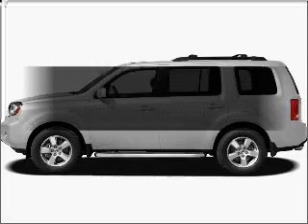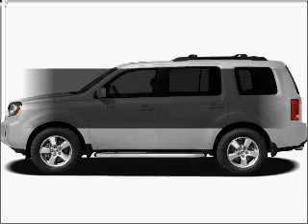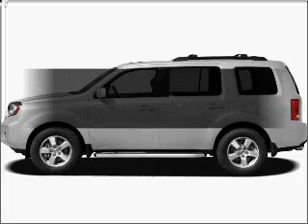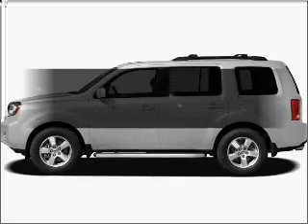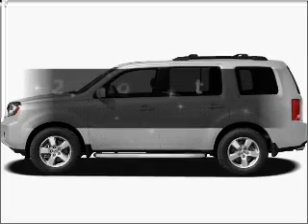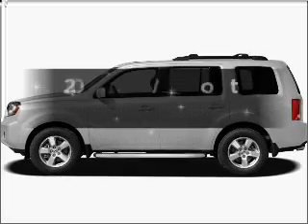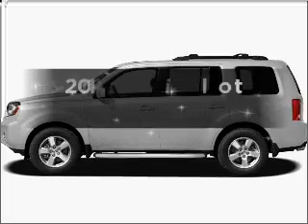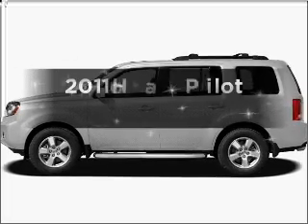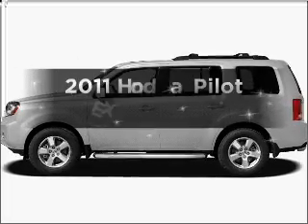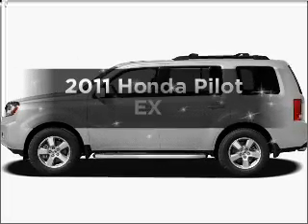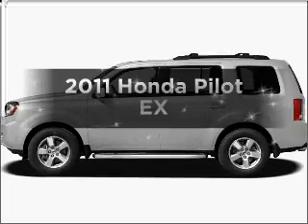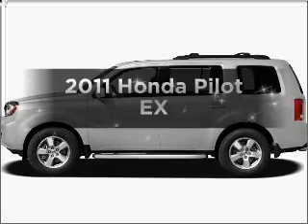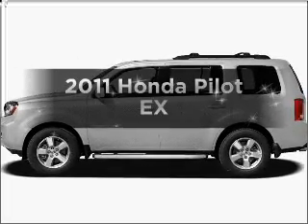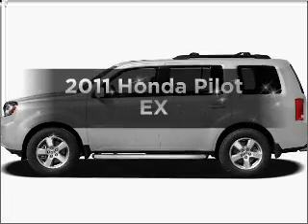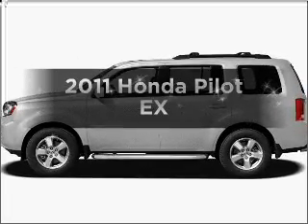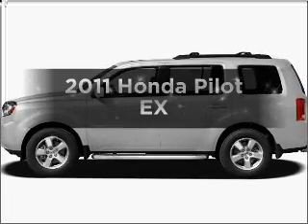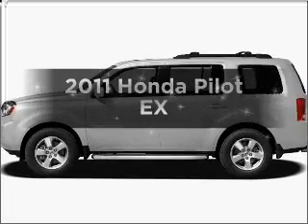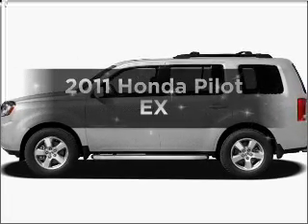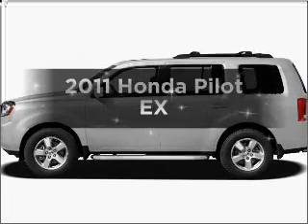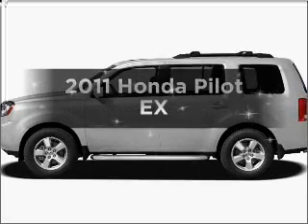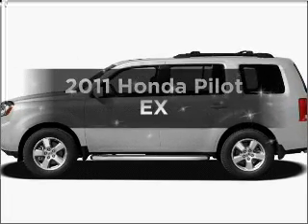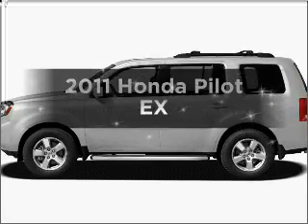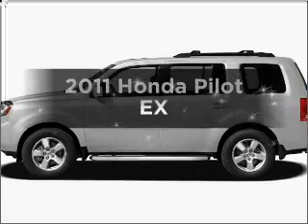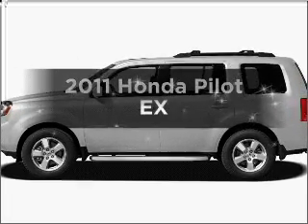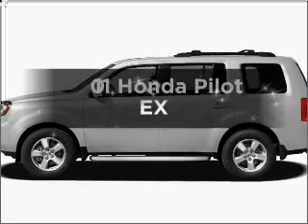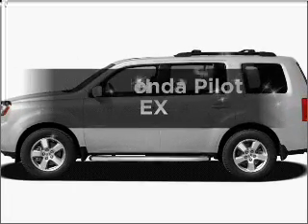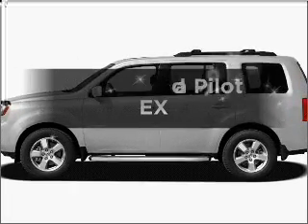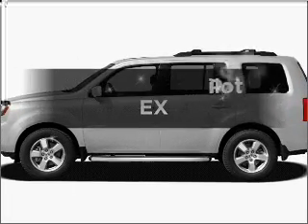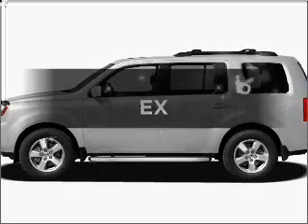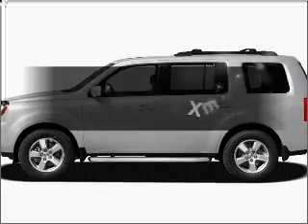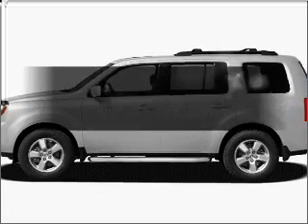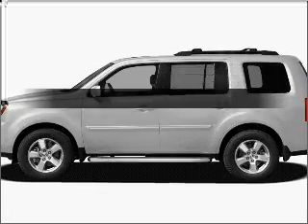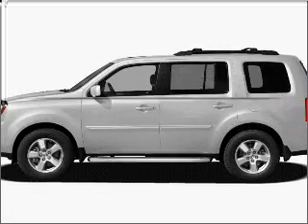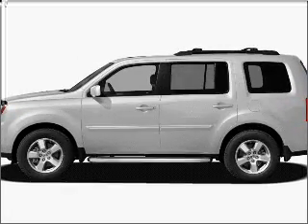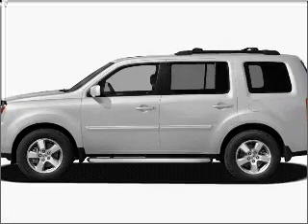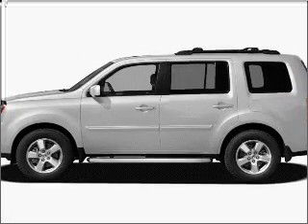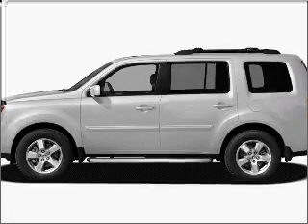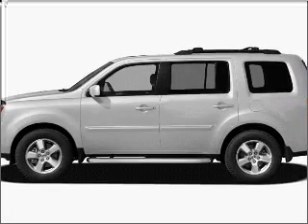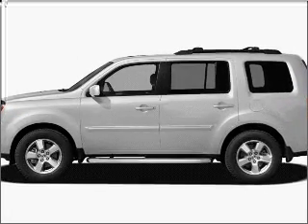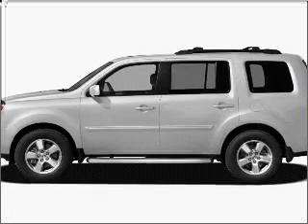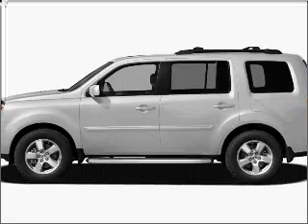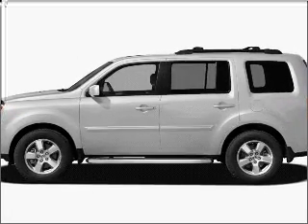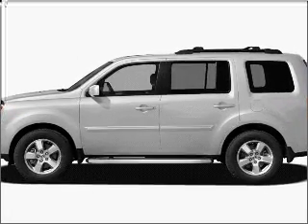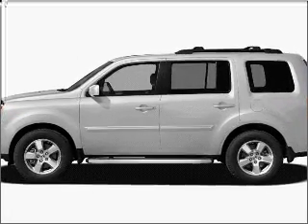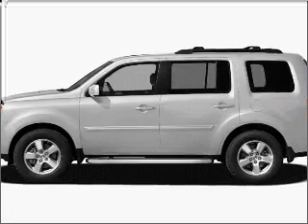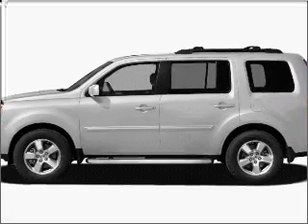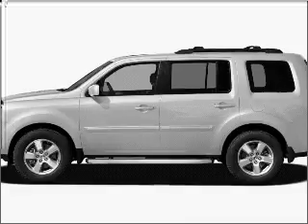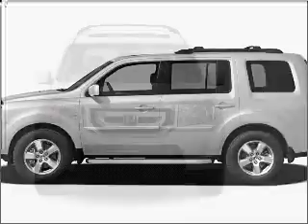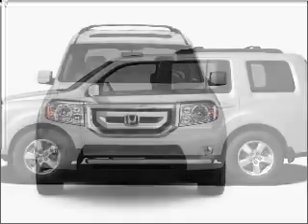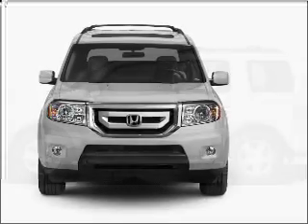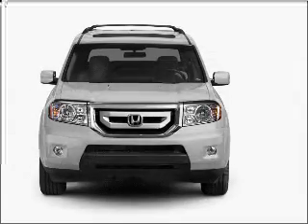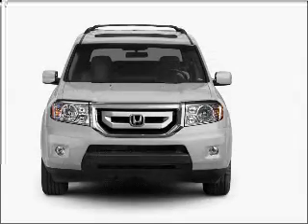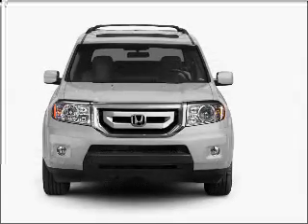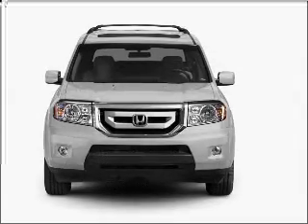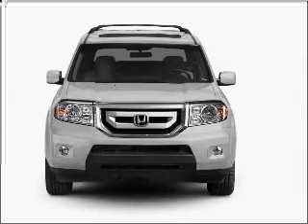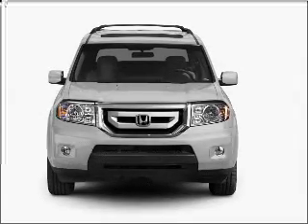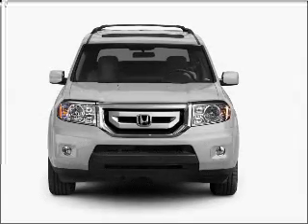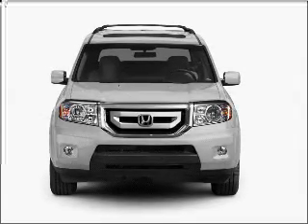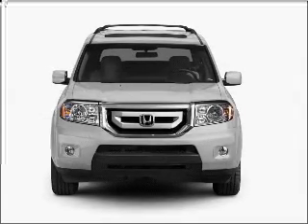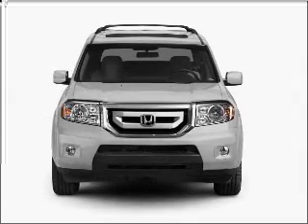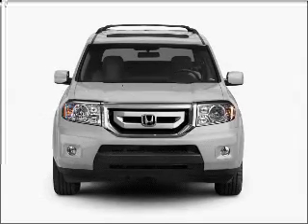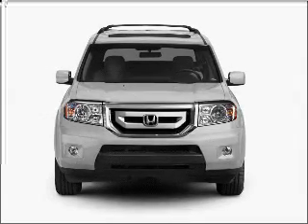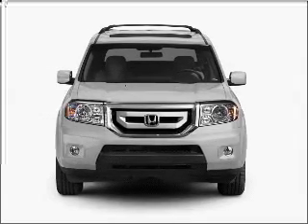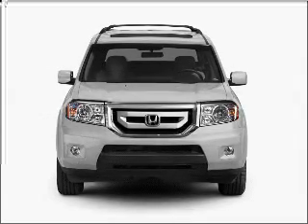Imagine yourself in this 2011 Honda Pilot. If you're looking for a first-rate auto, this one could be yours today.